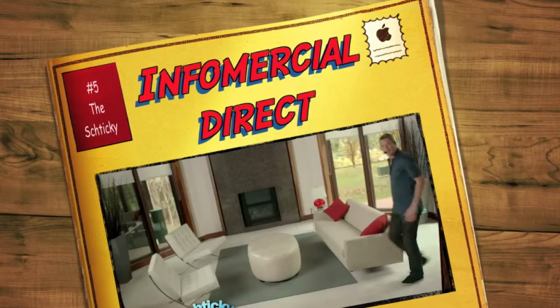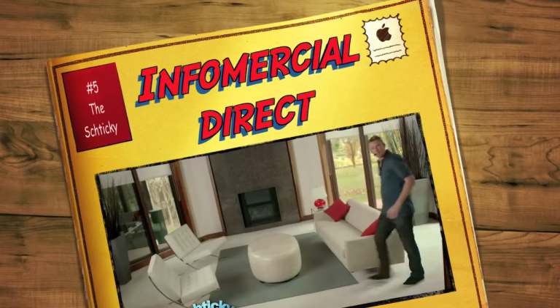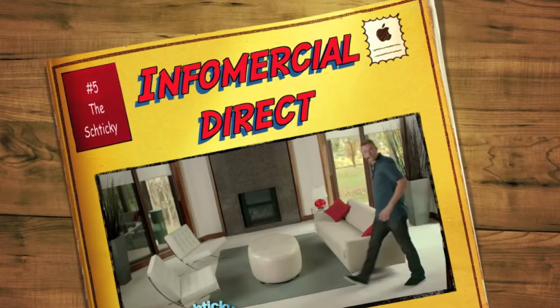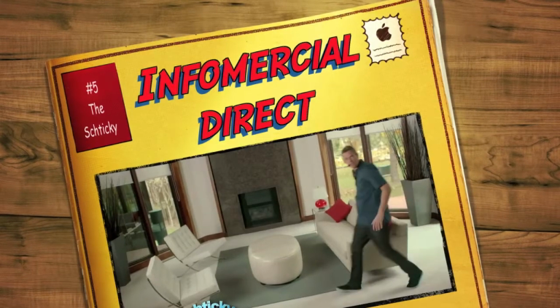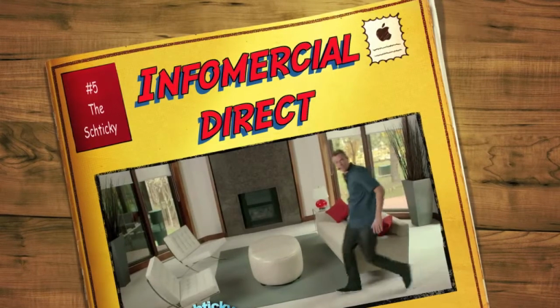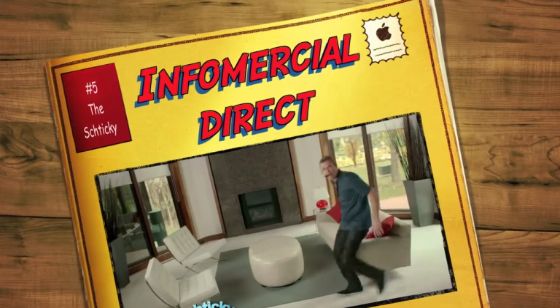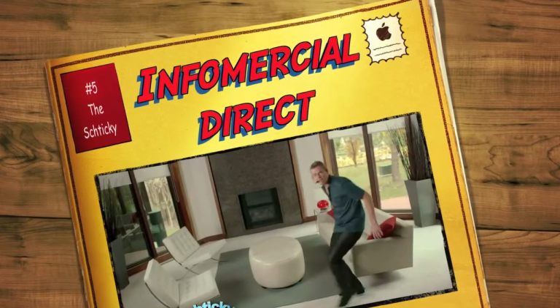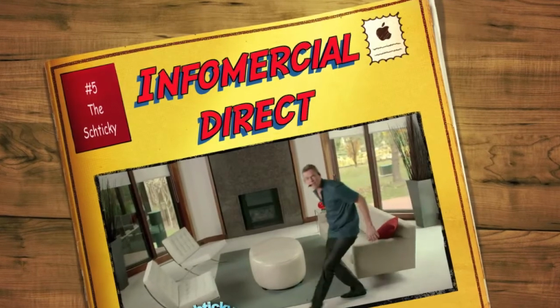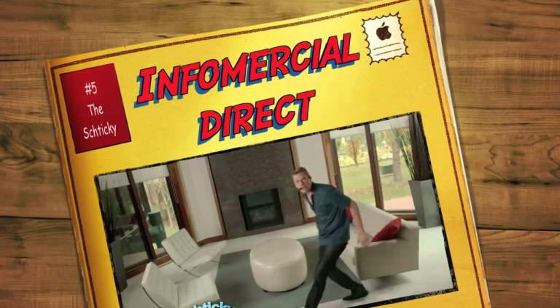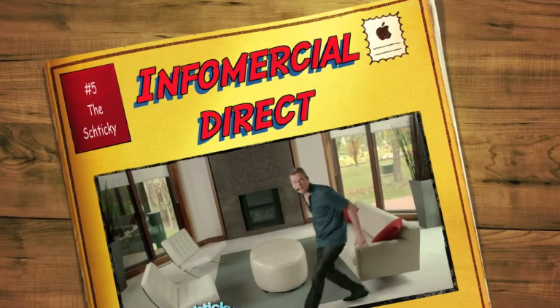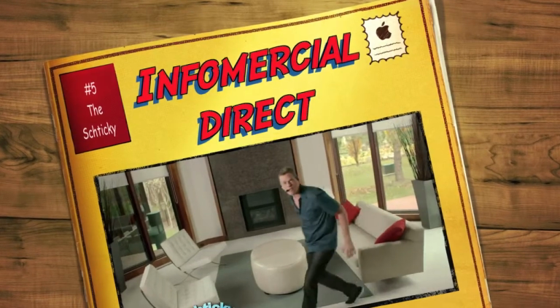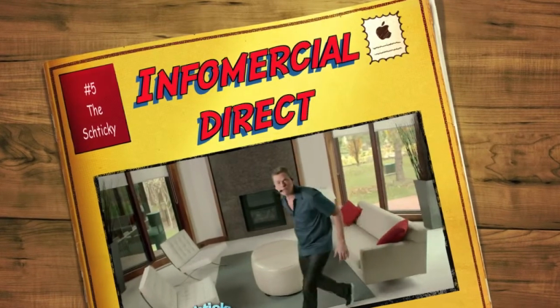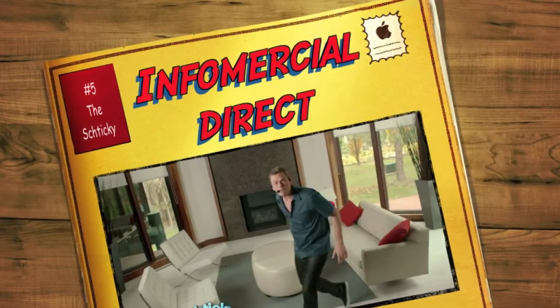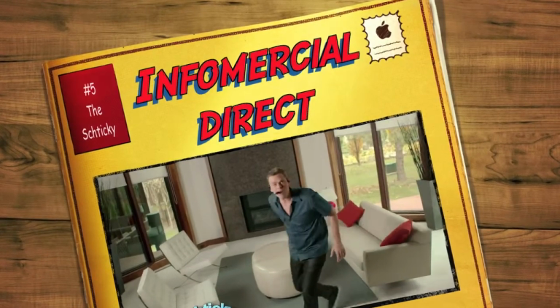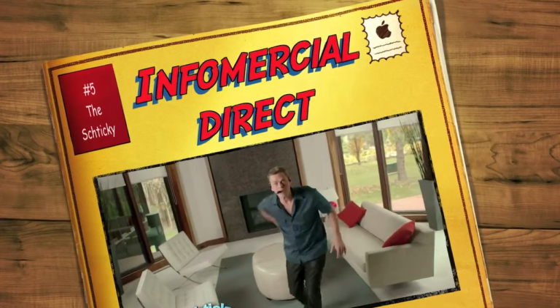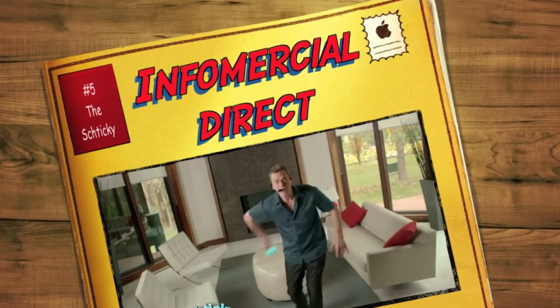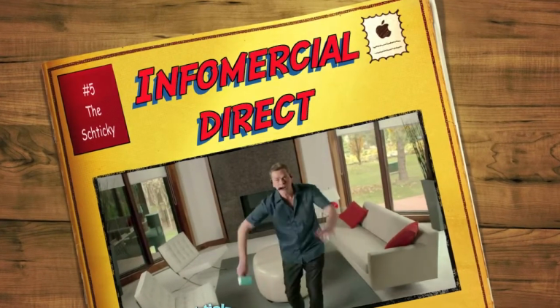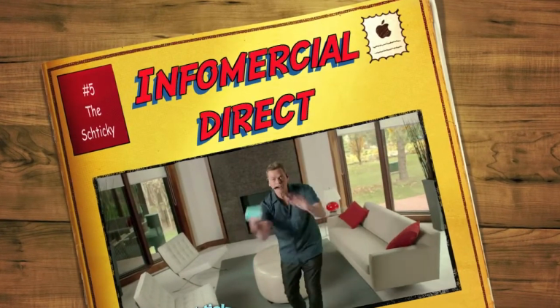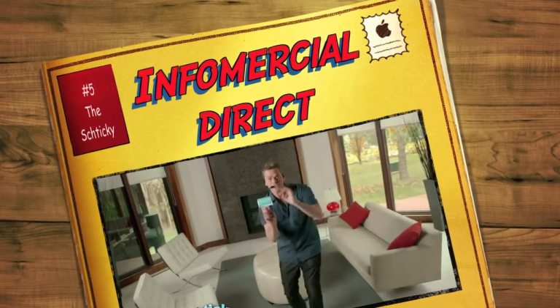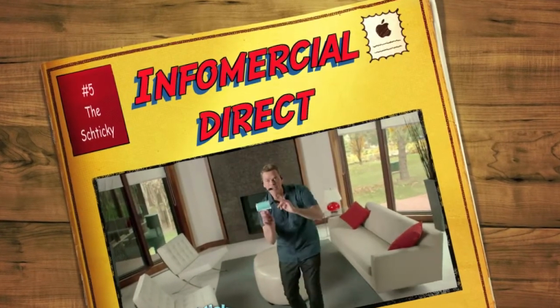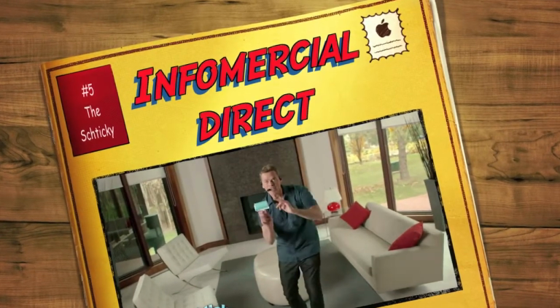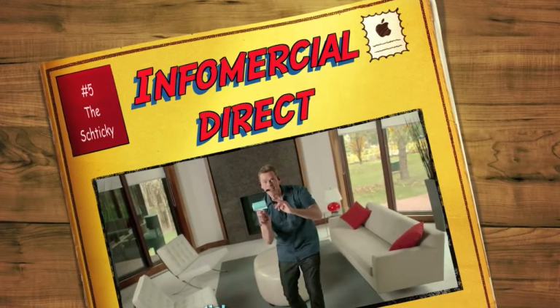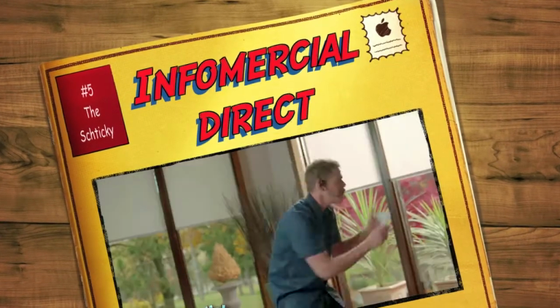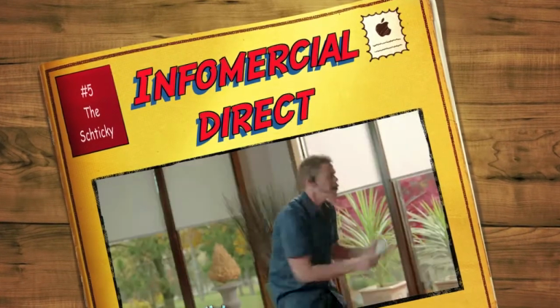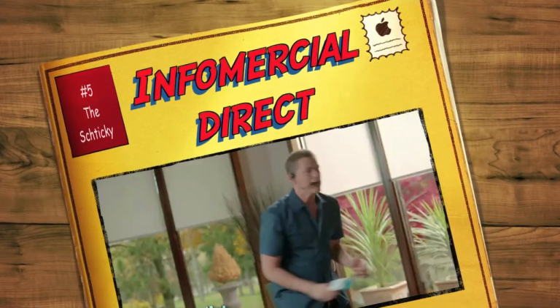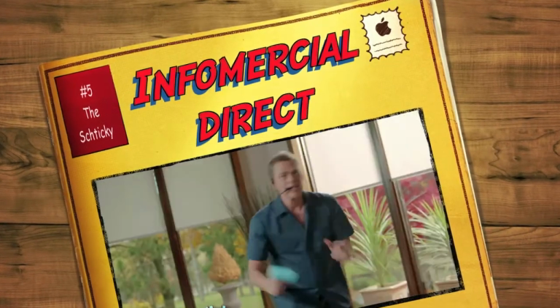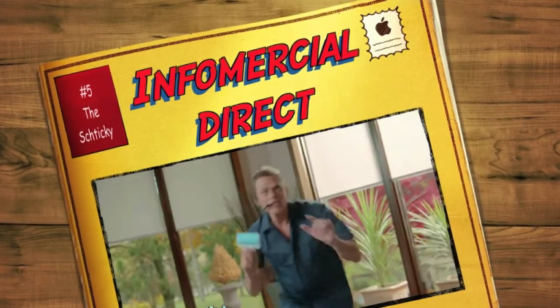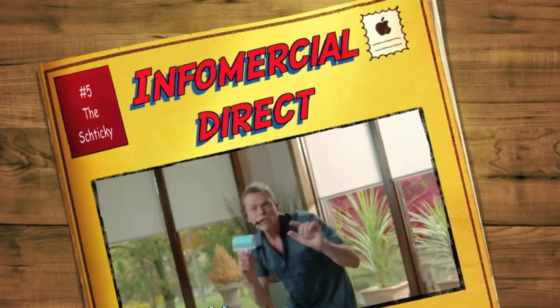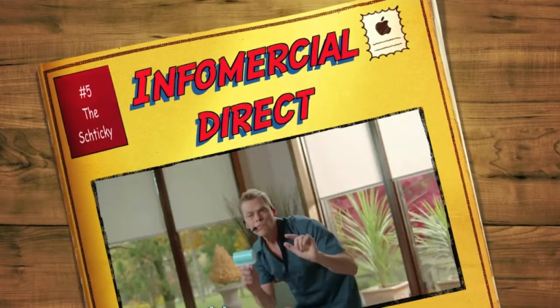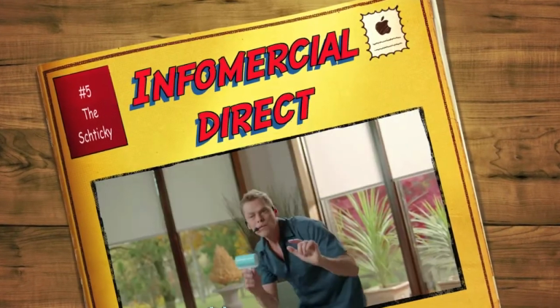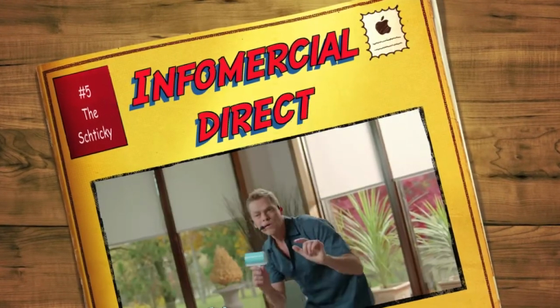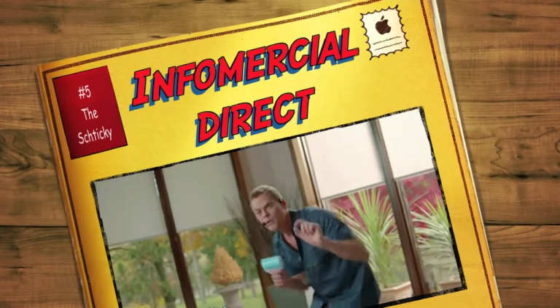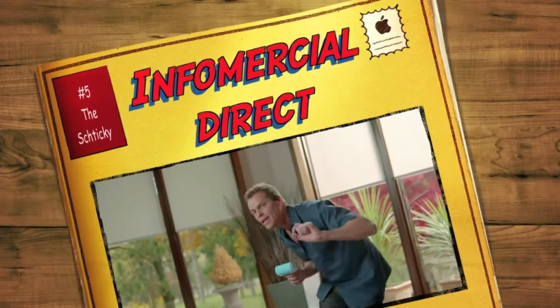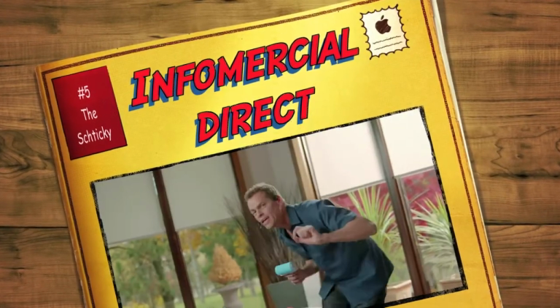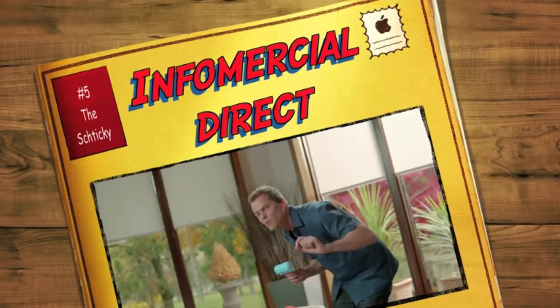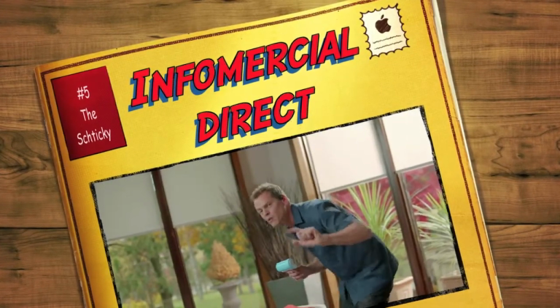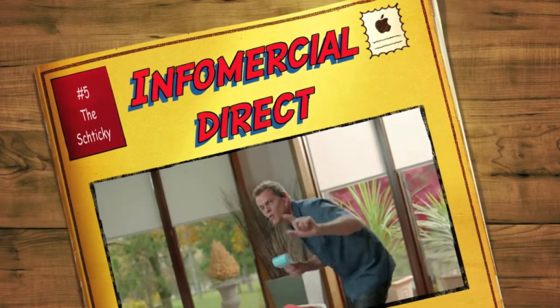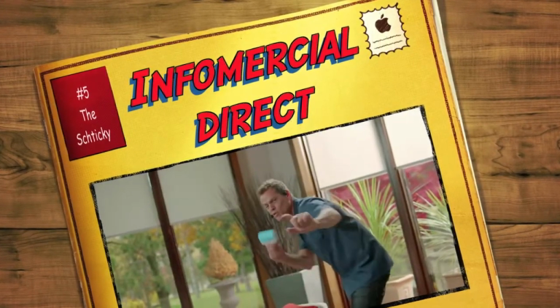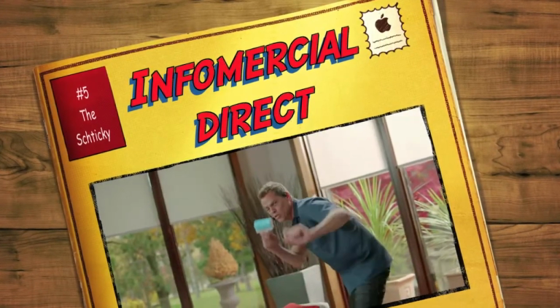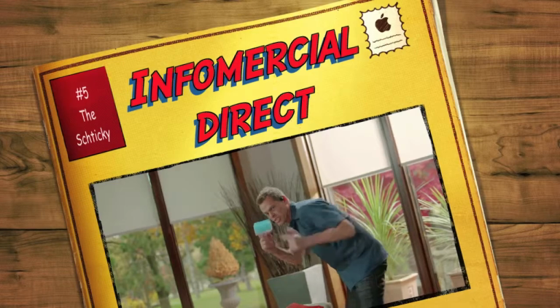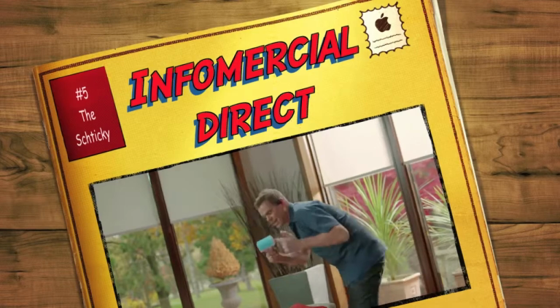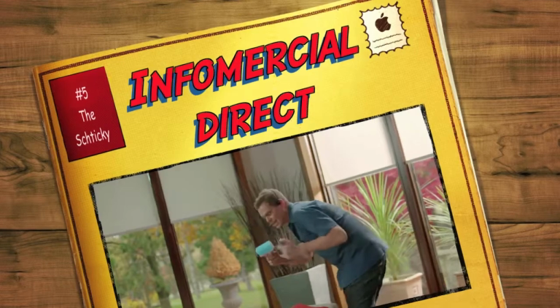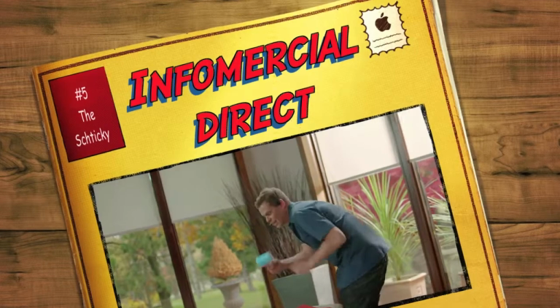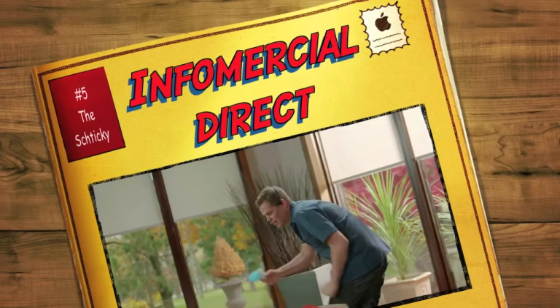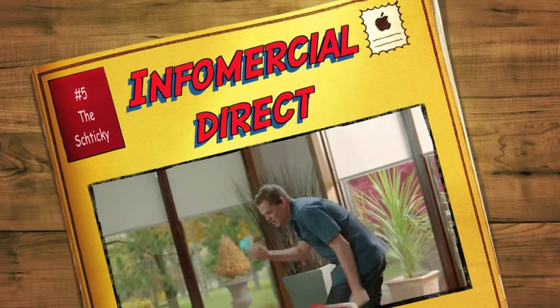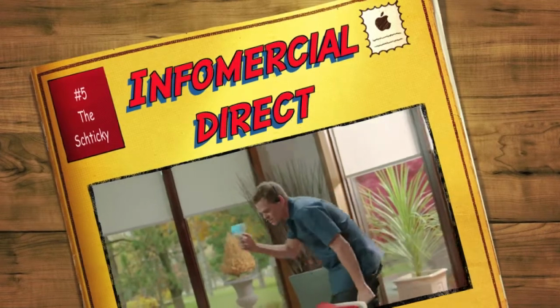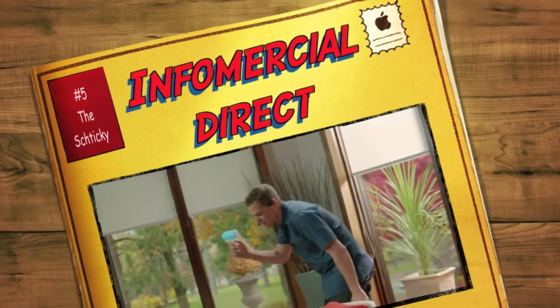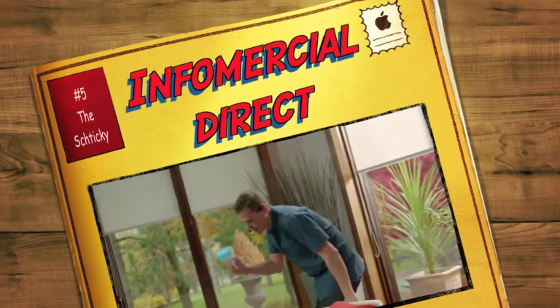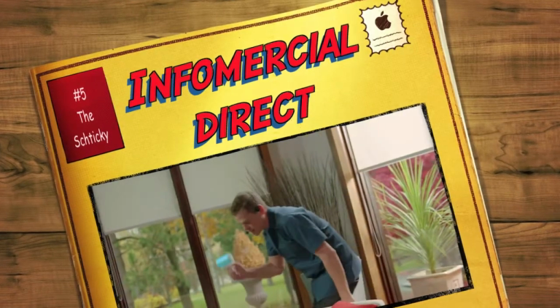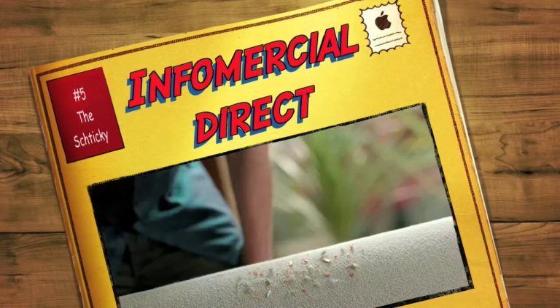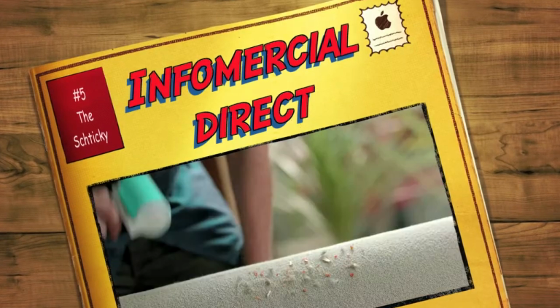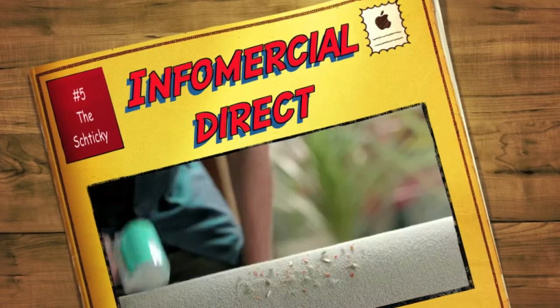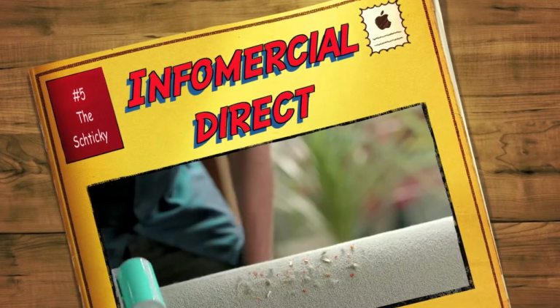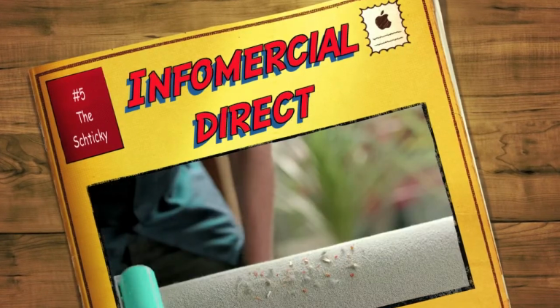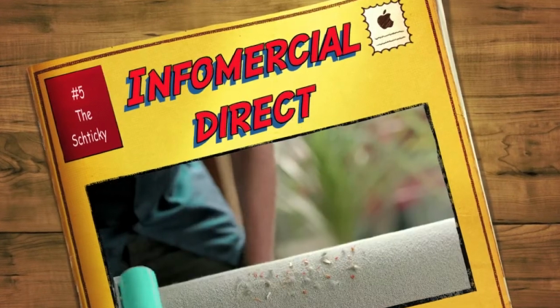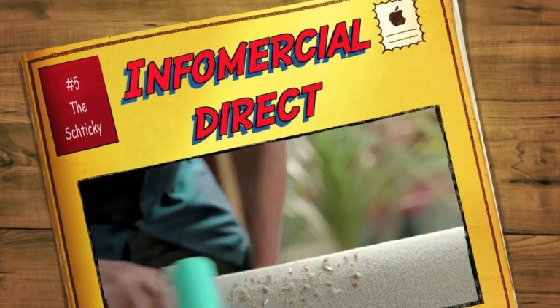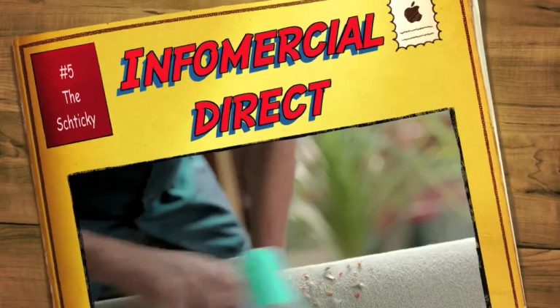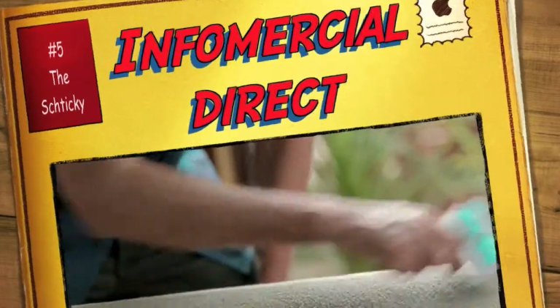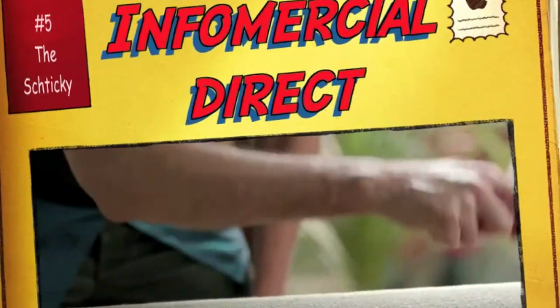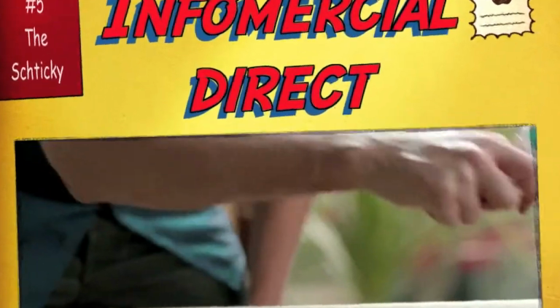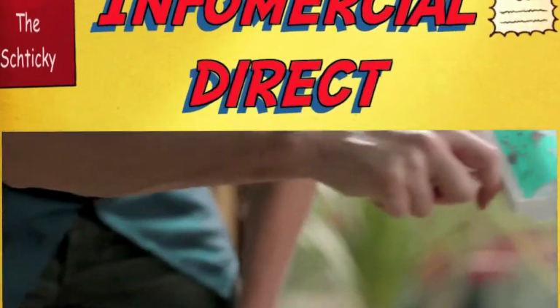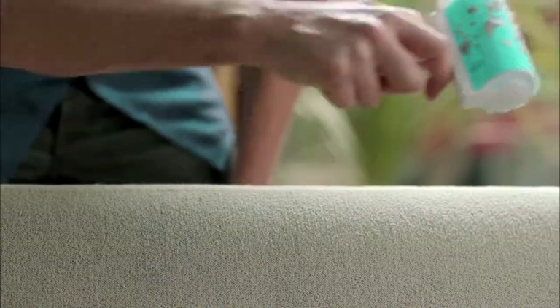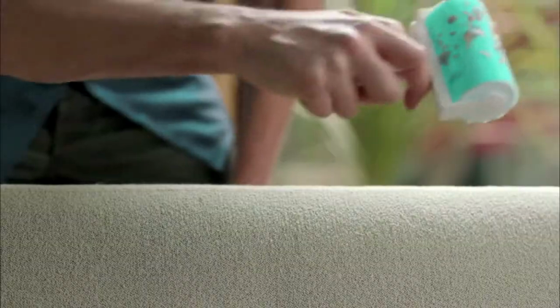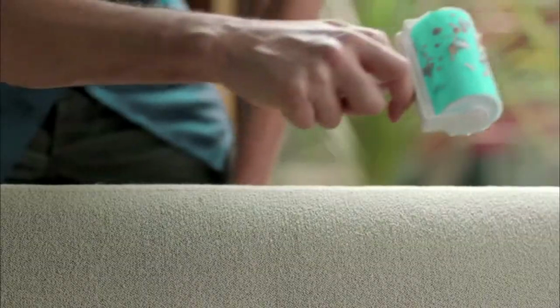Hey, it's Vince Offa here with my new product called the Shticky. You're going to clean your home in a quickie when you use your Shticky. Now here's the deal — it's a reusable lint roller and more.